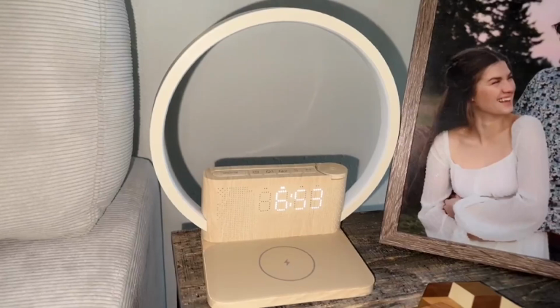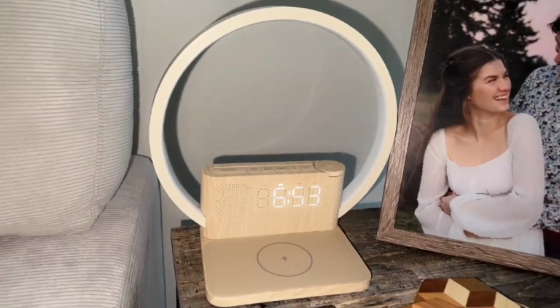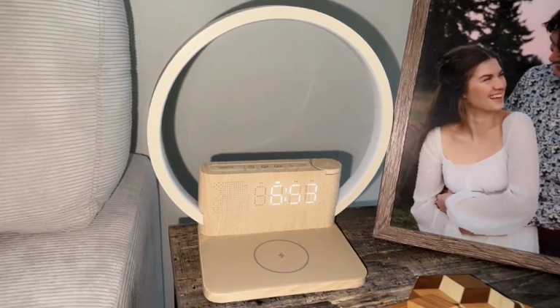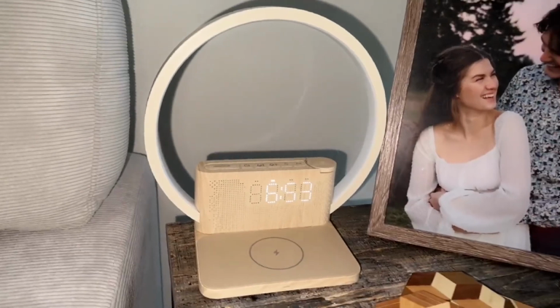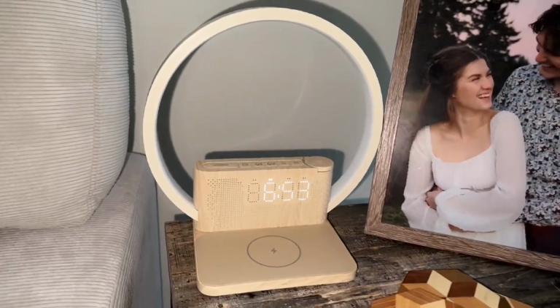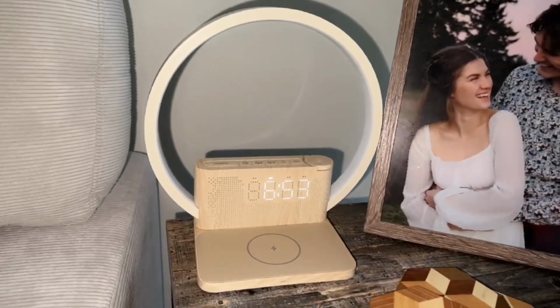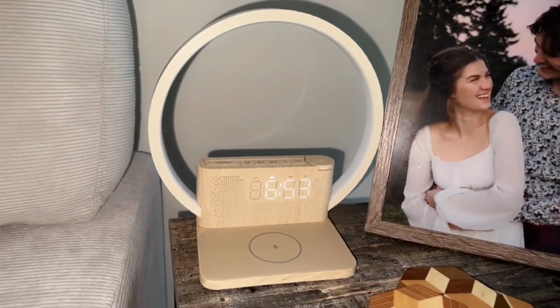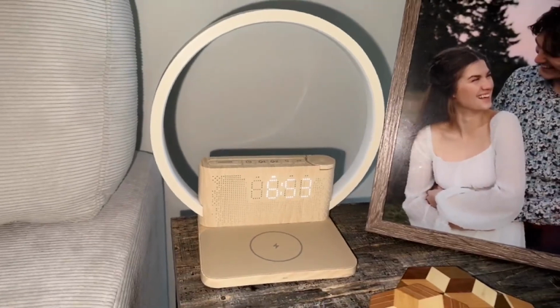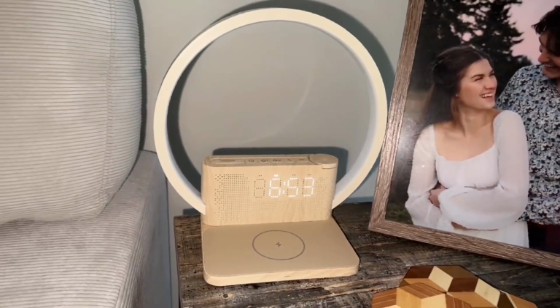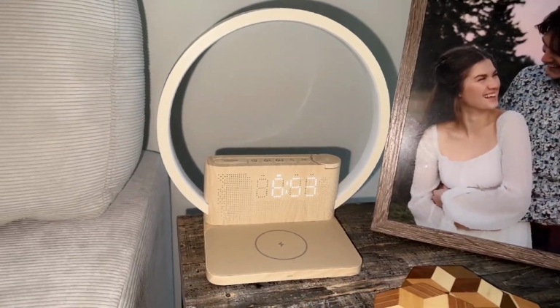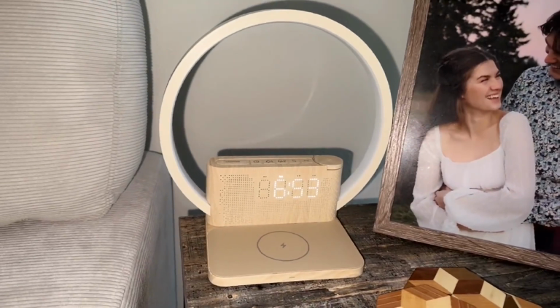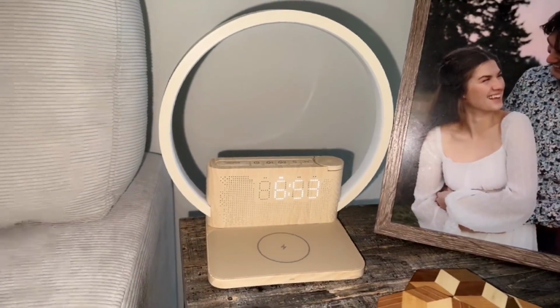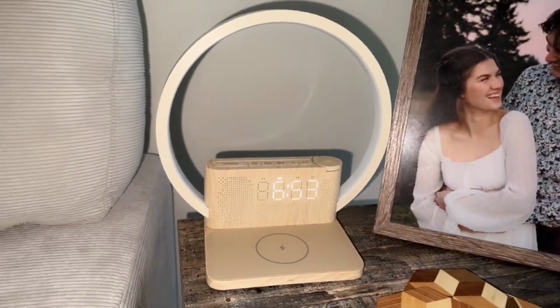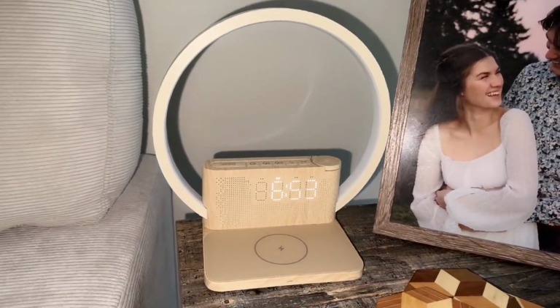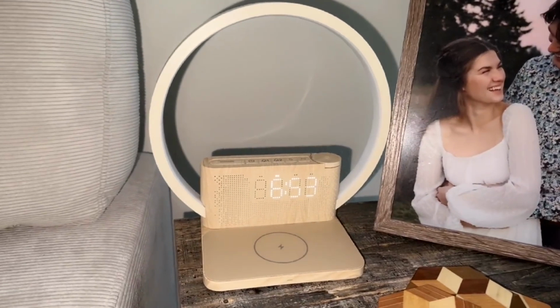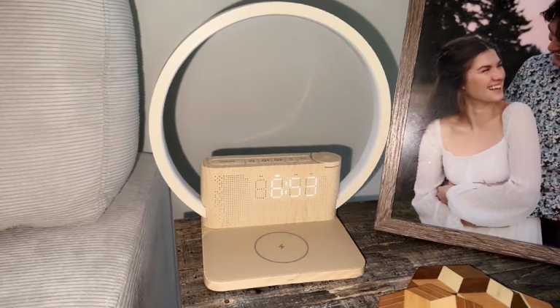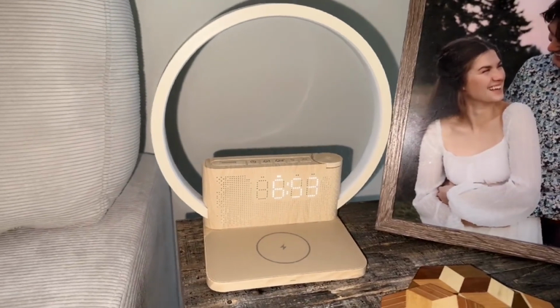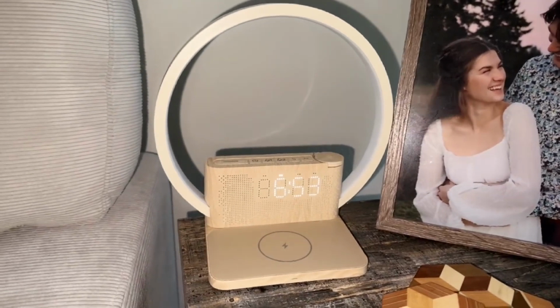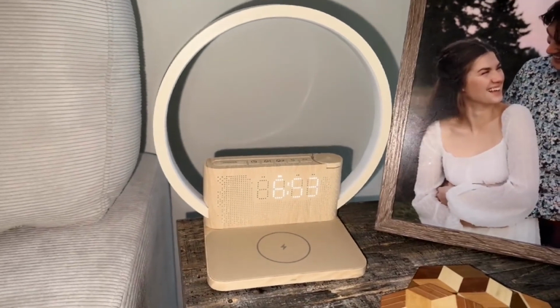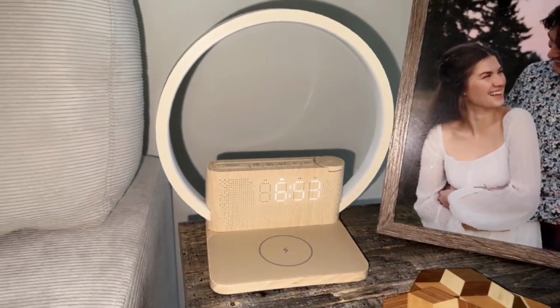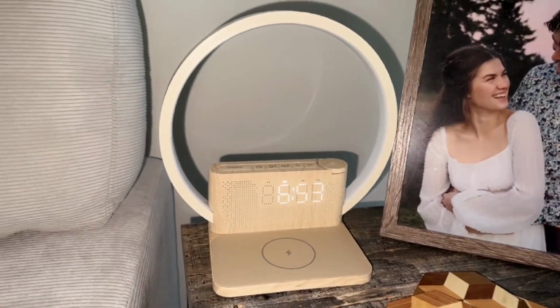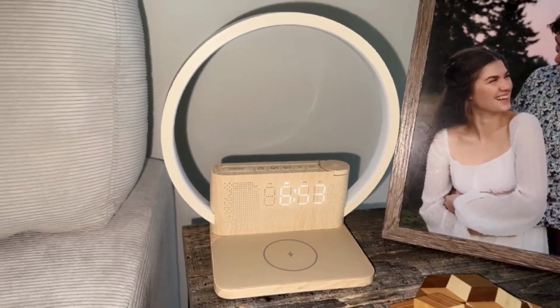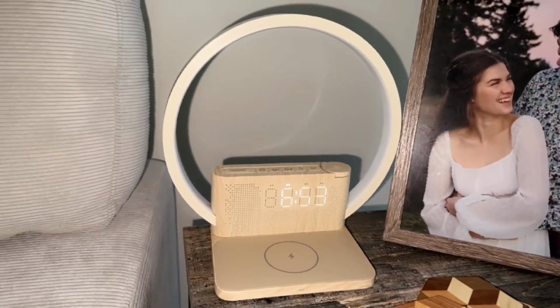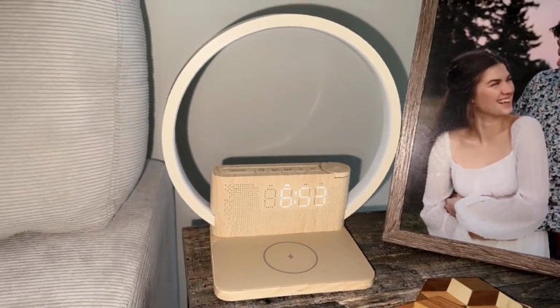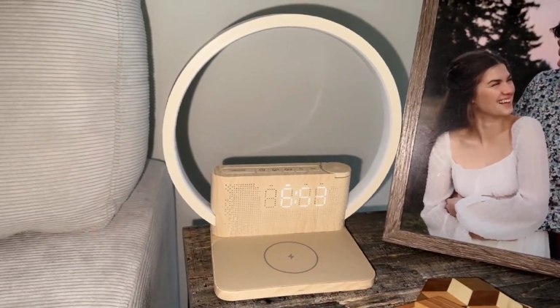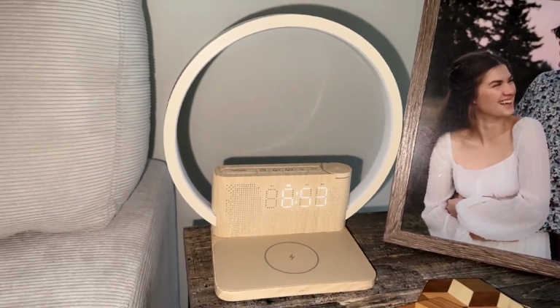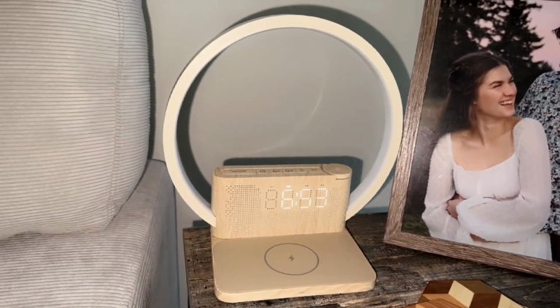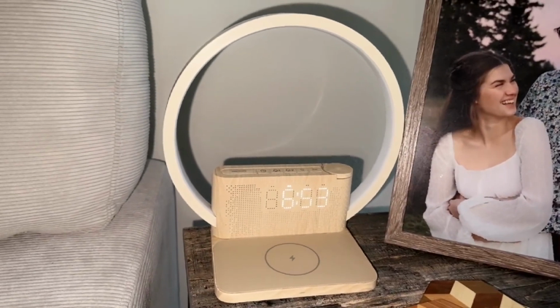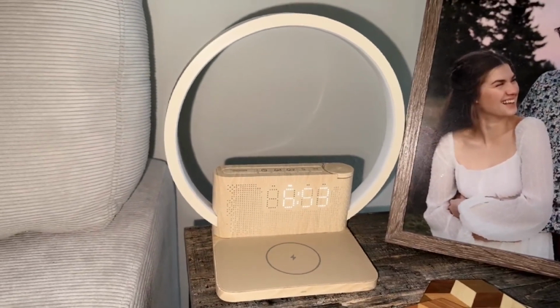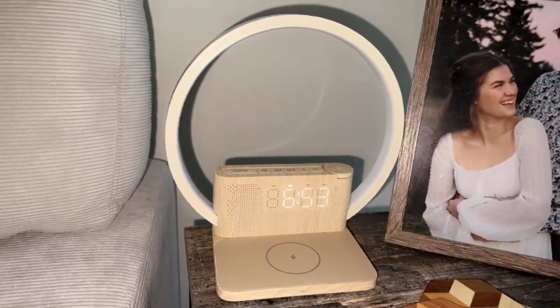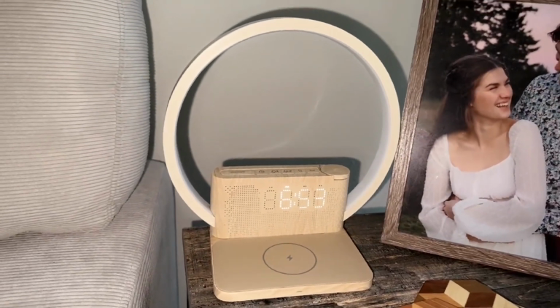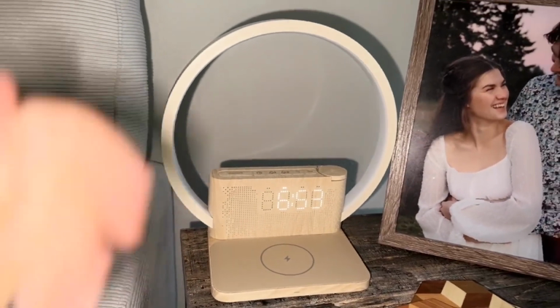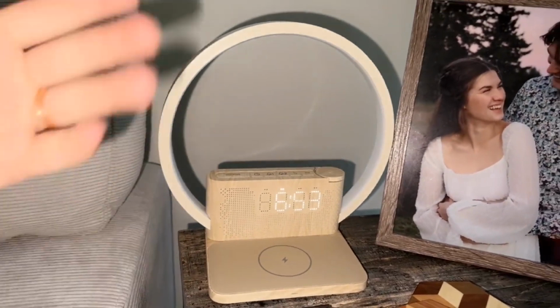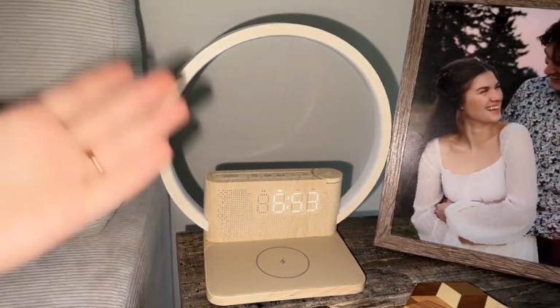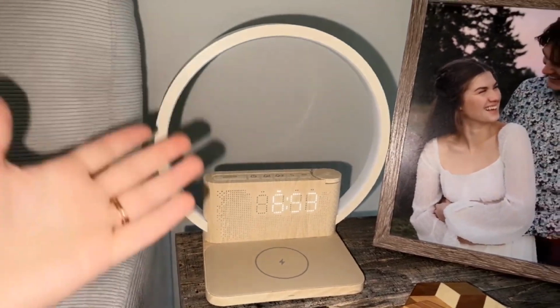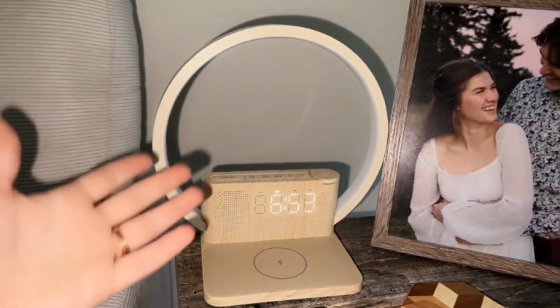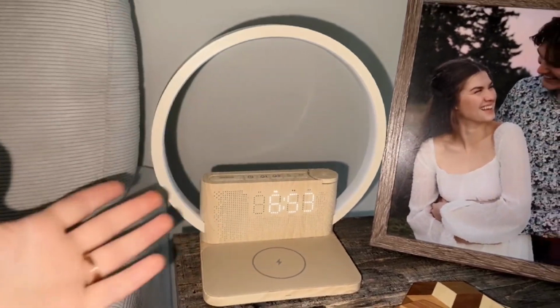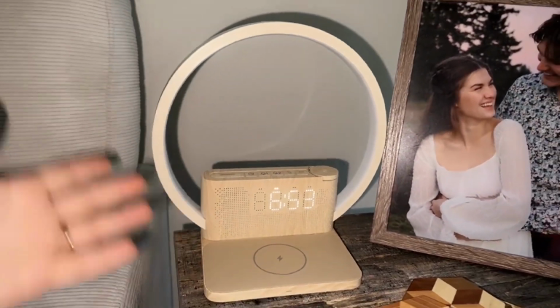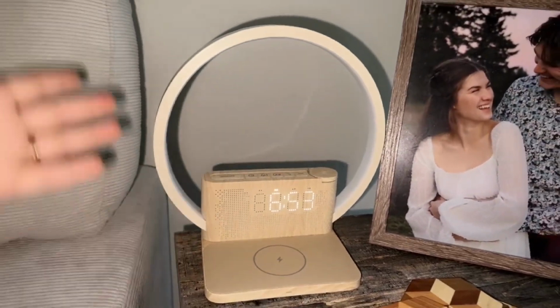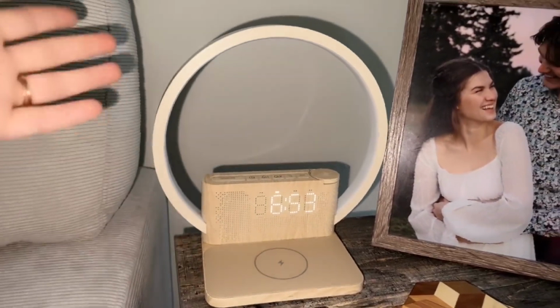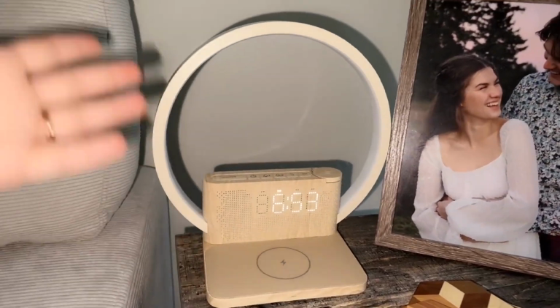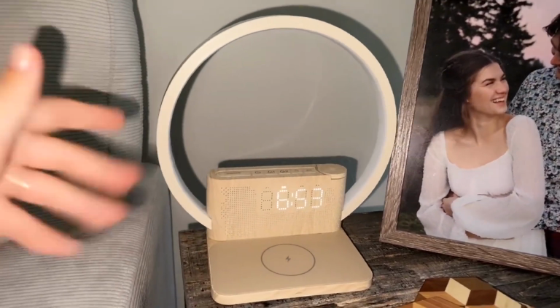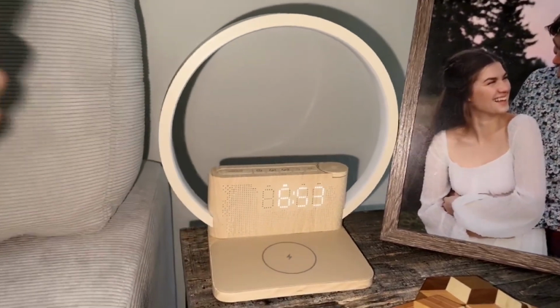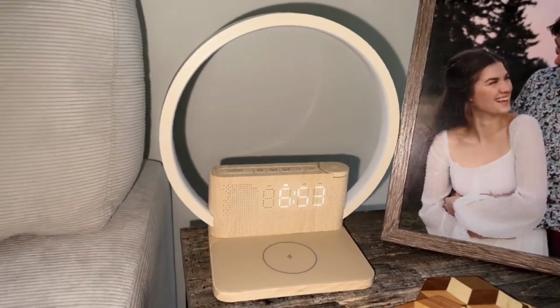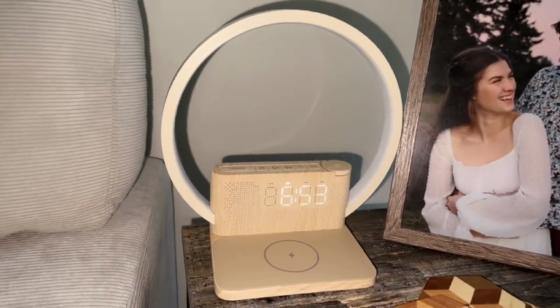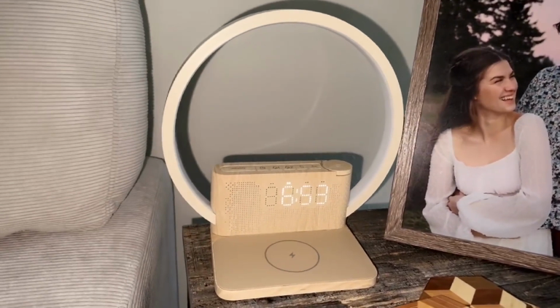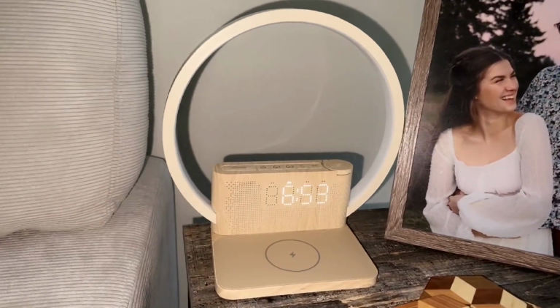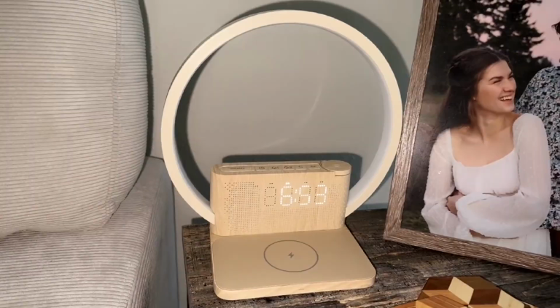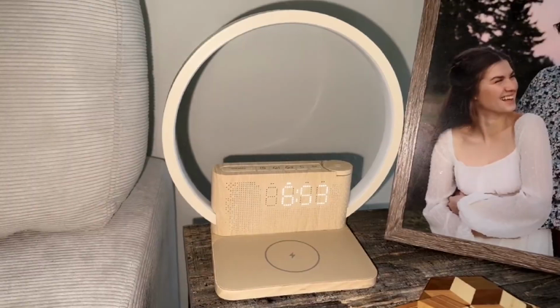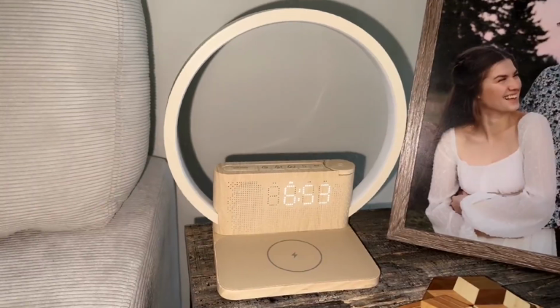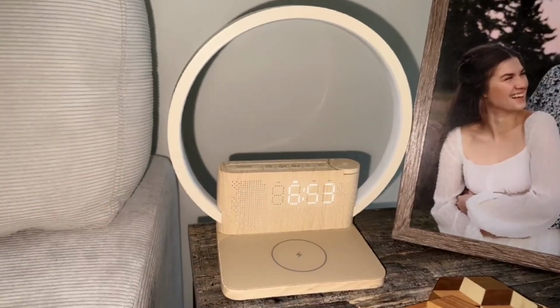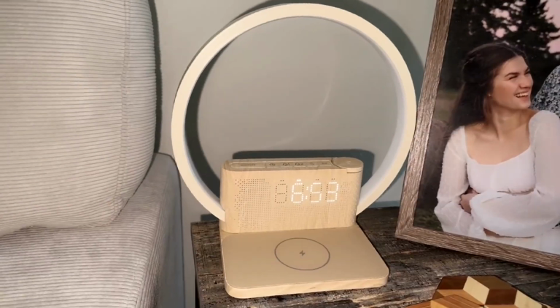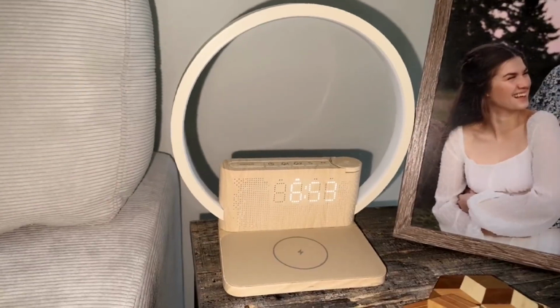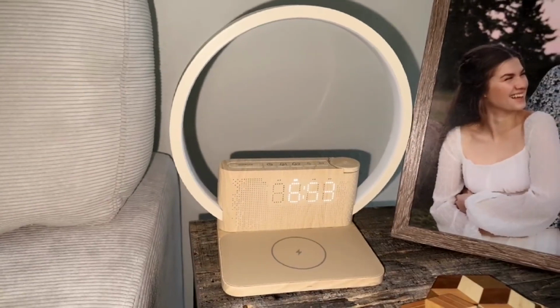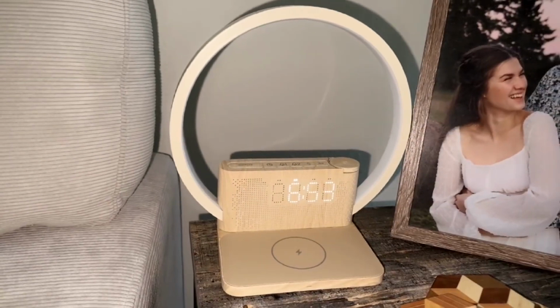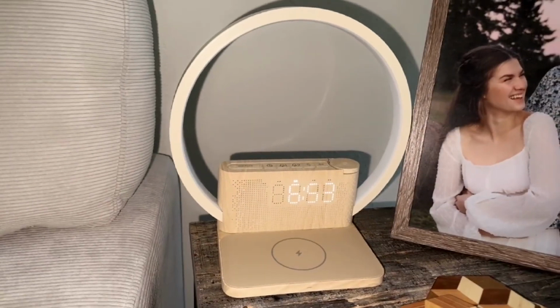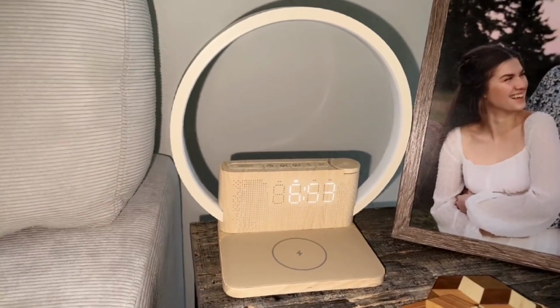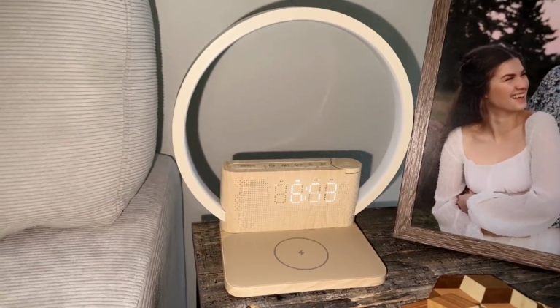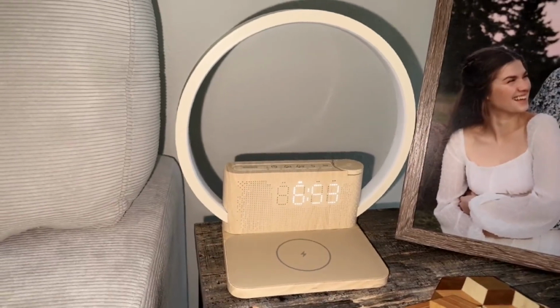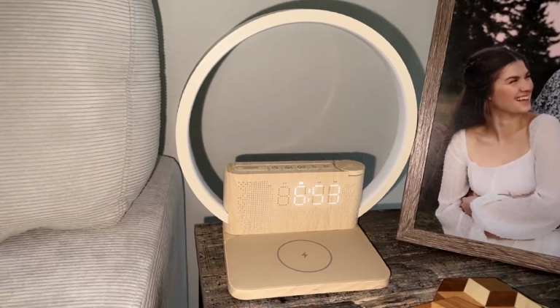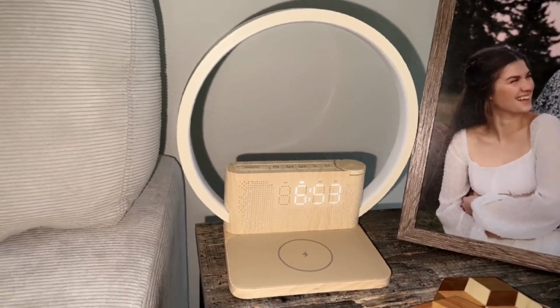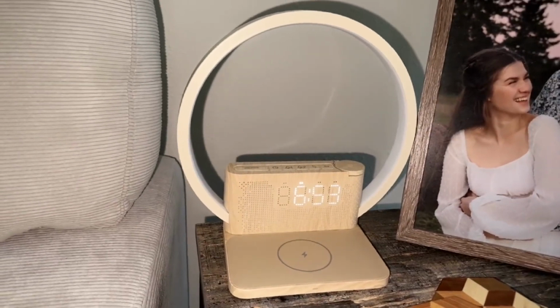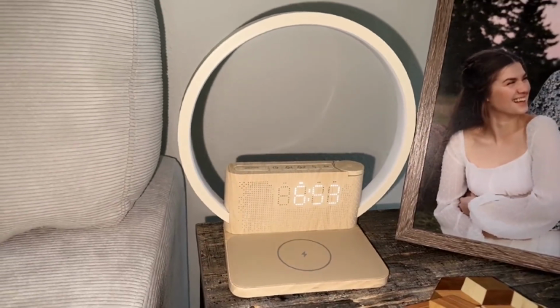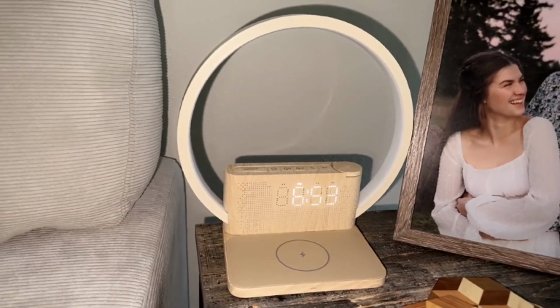What's up you guys and welcome back to Tally's Takes where today I'm reviewing this beautiful wireless charger wake-up light from Amazon.